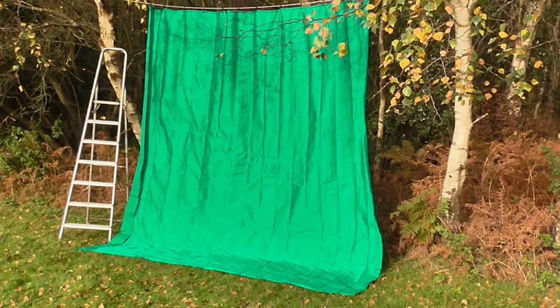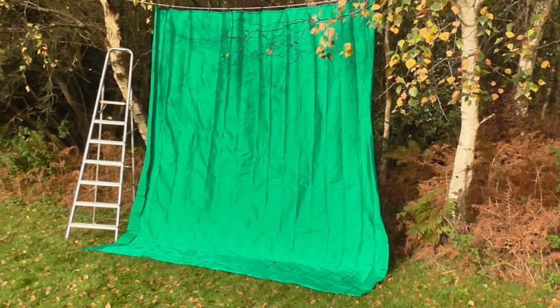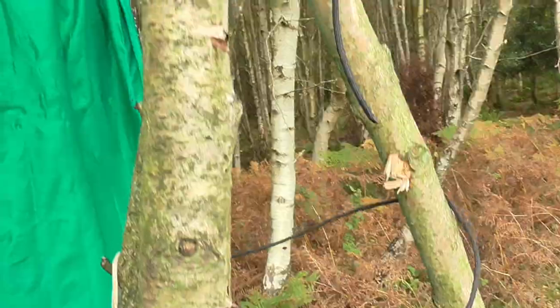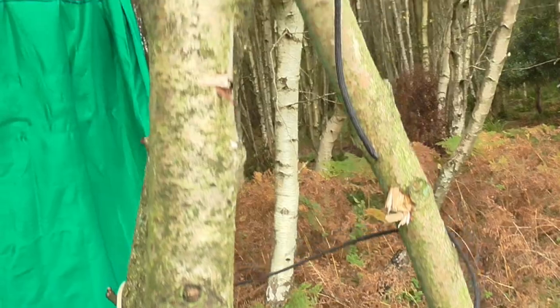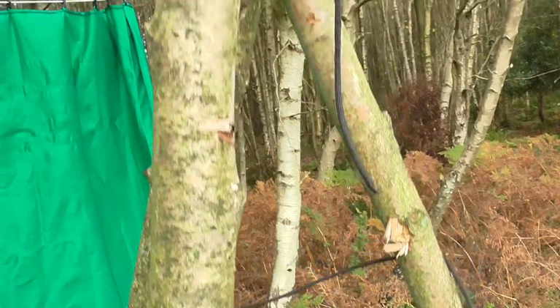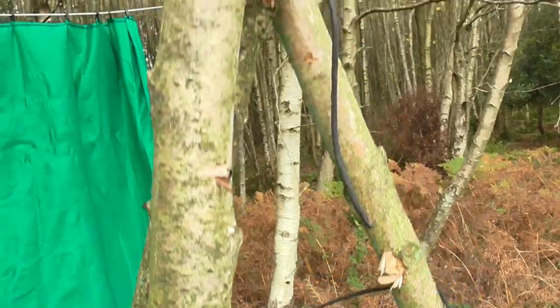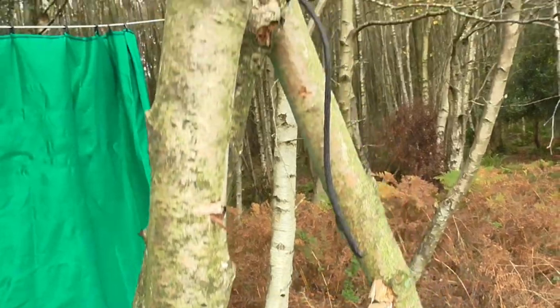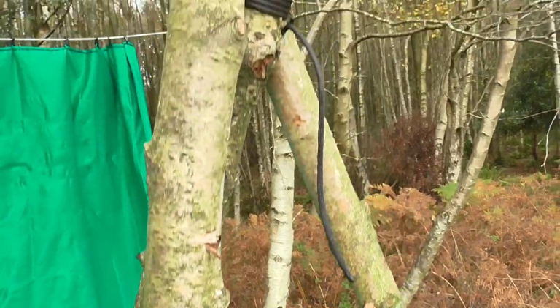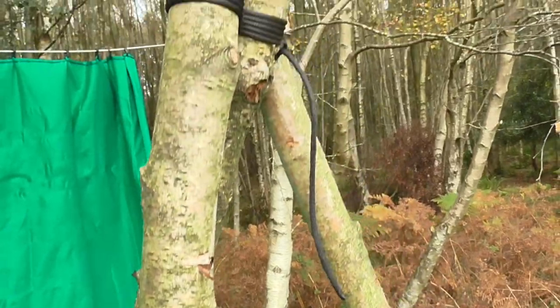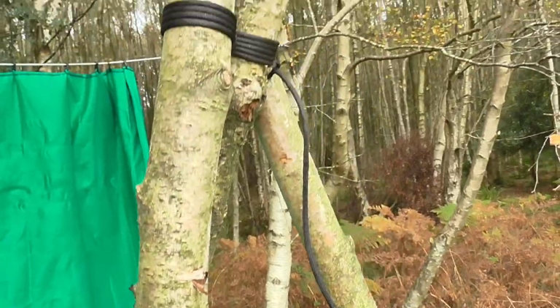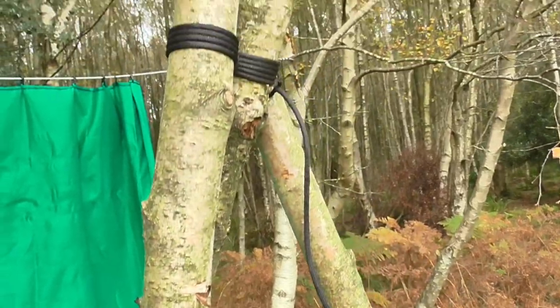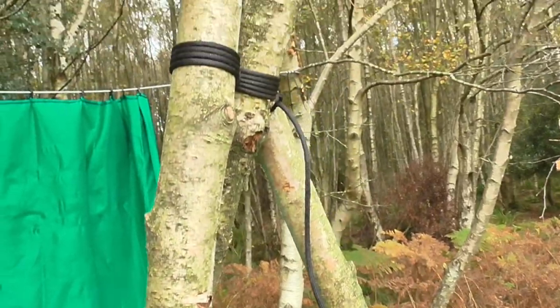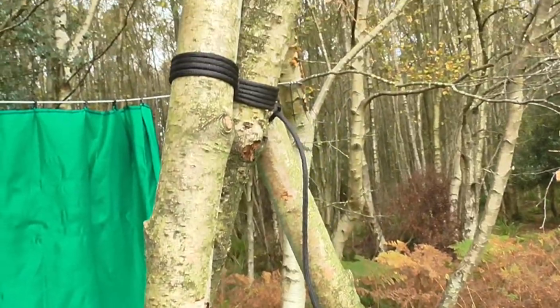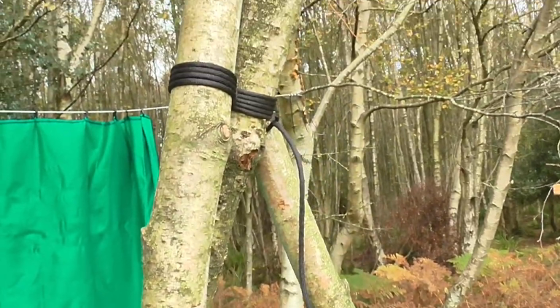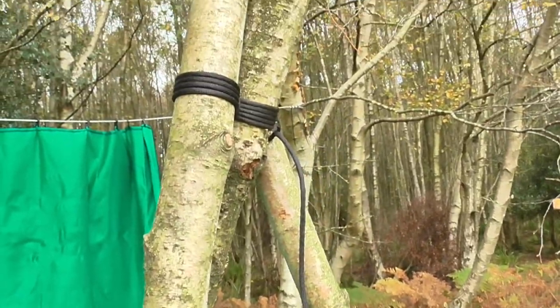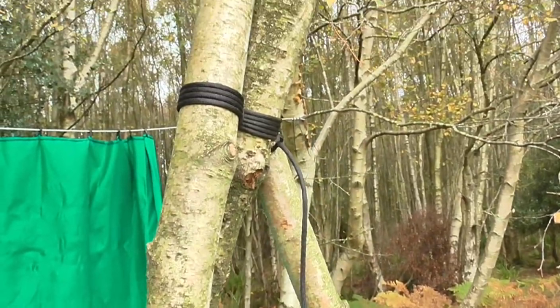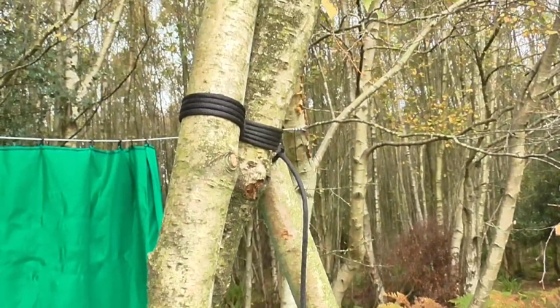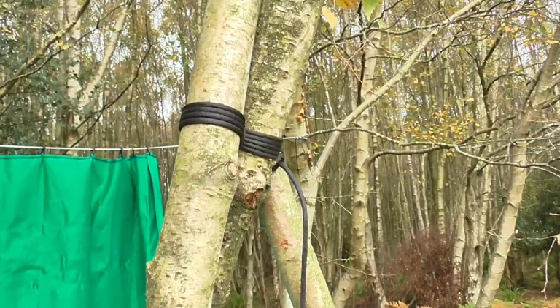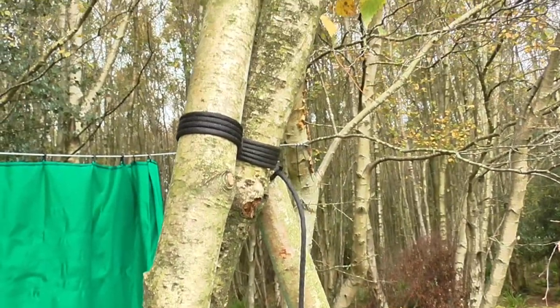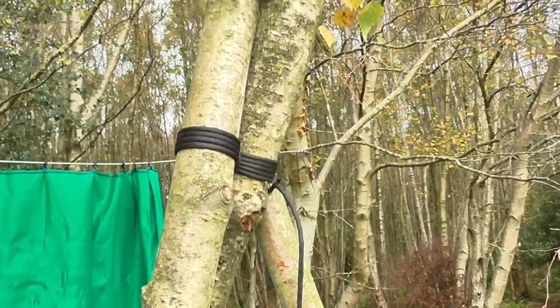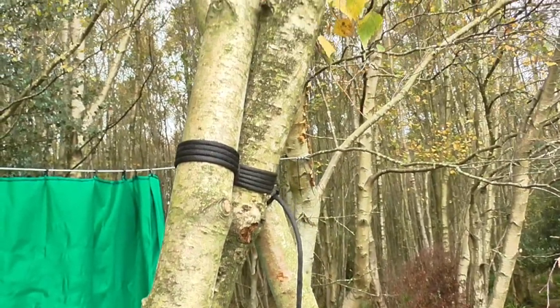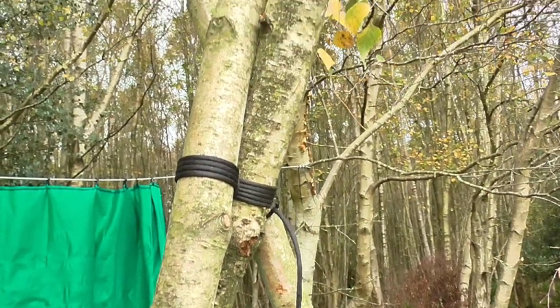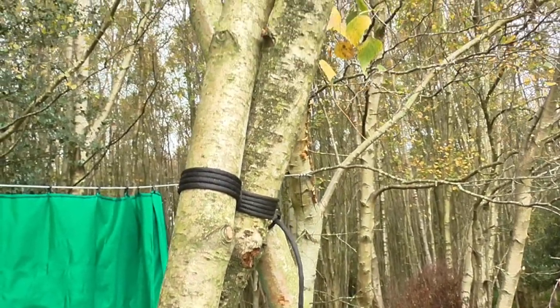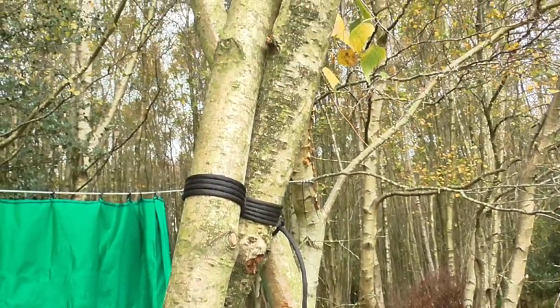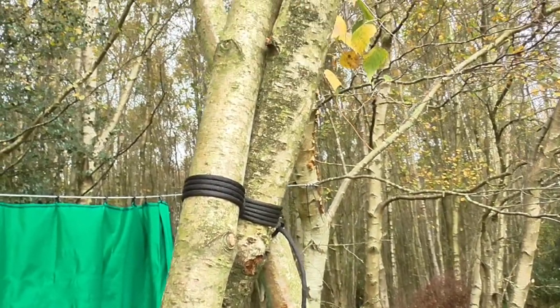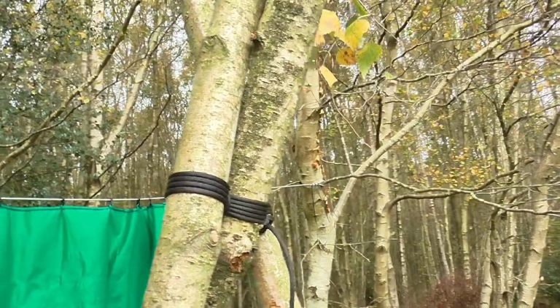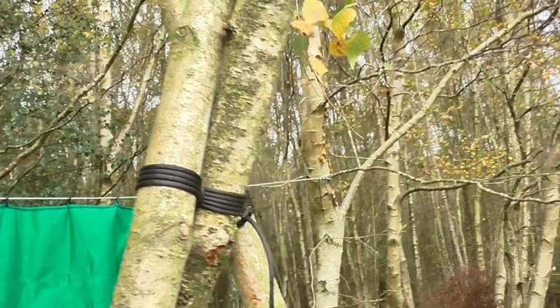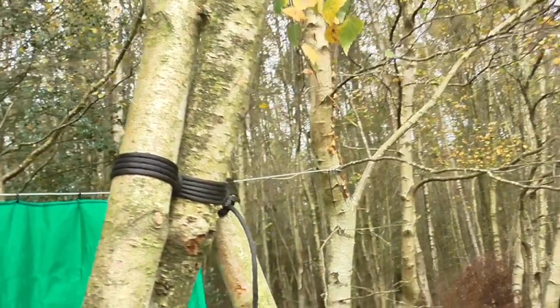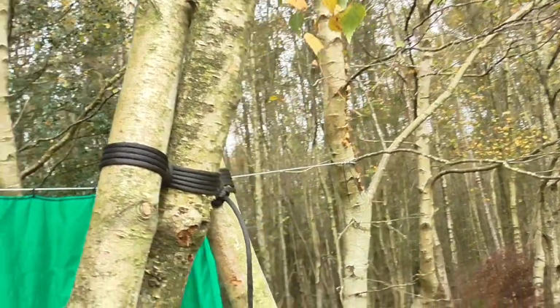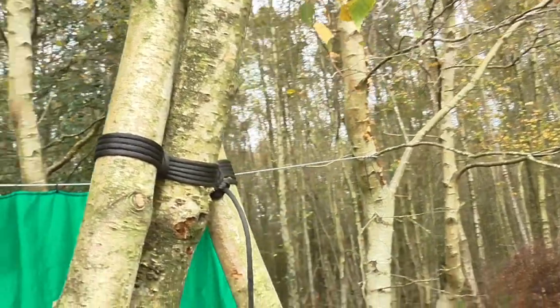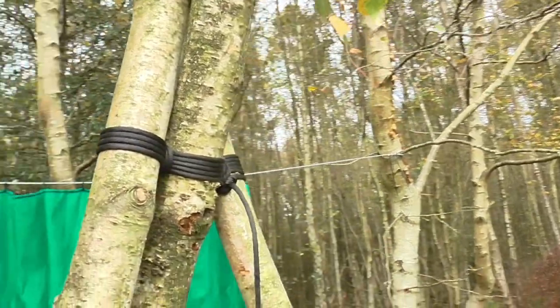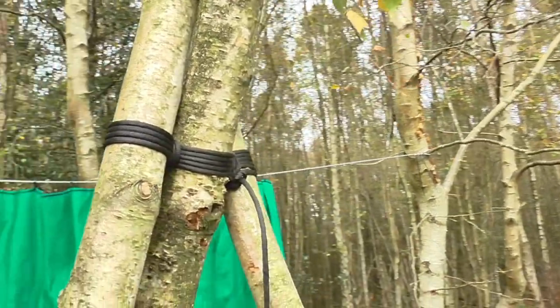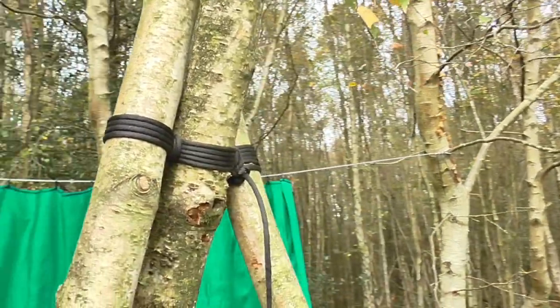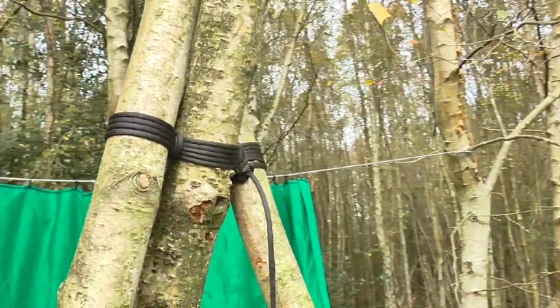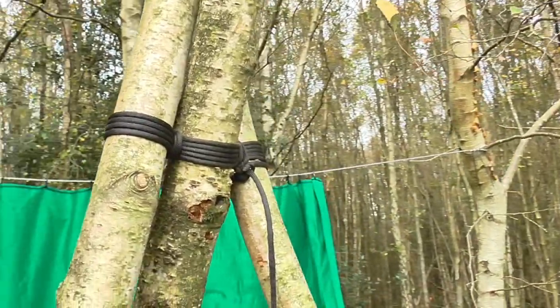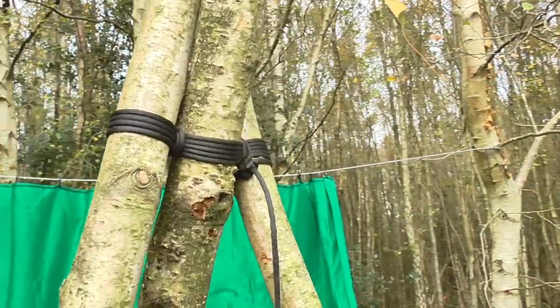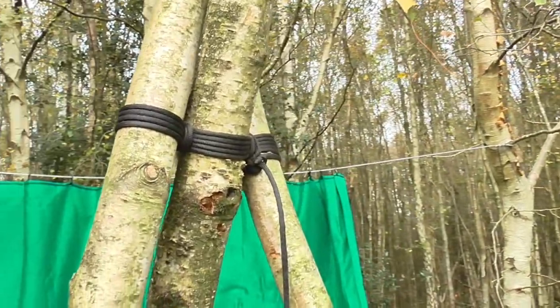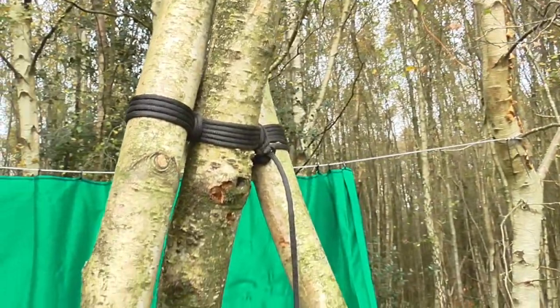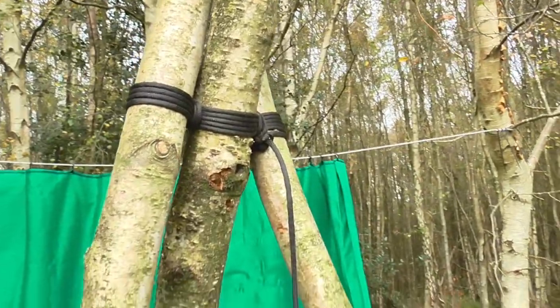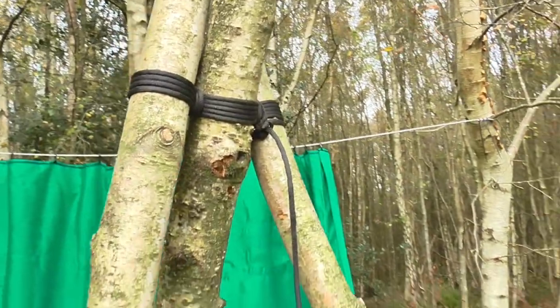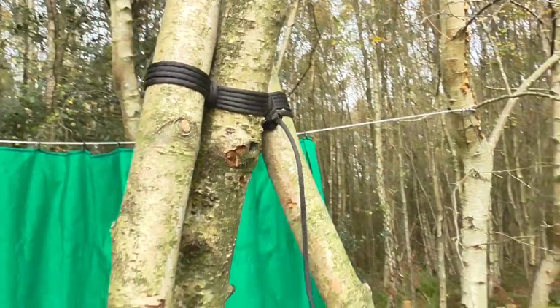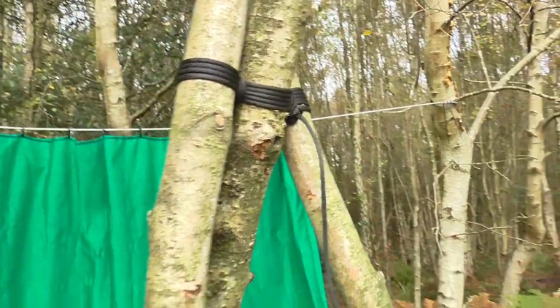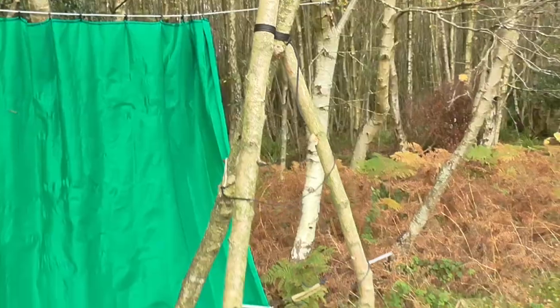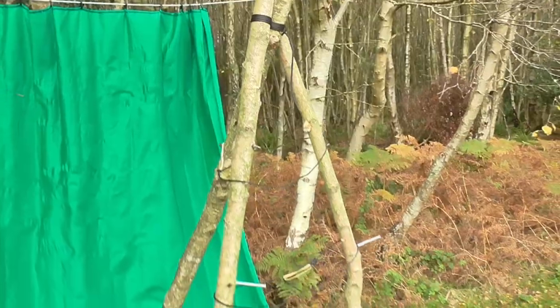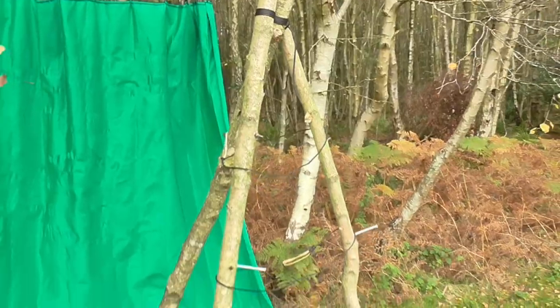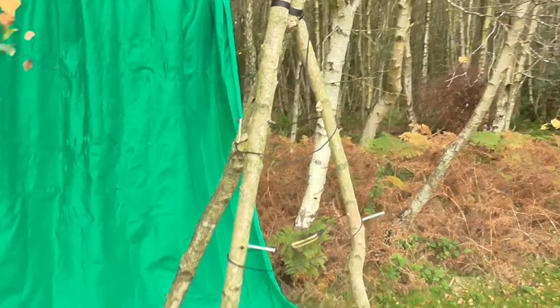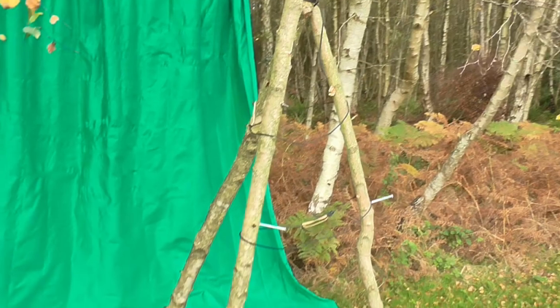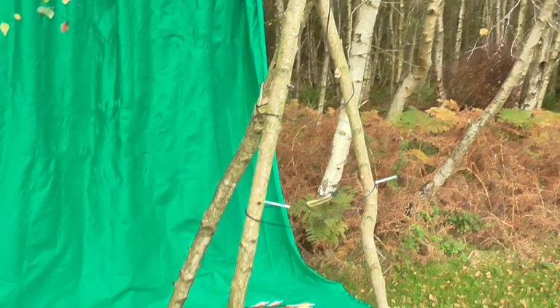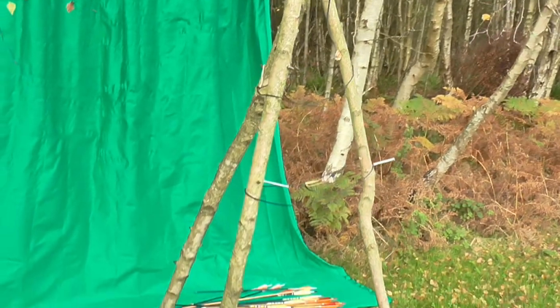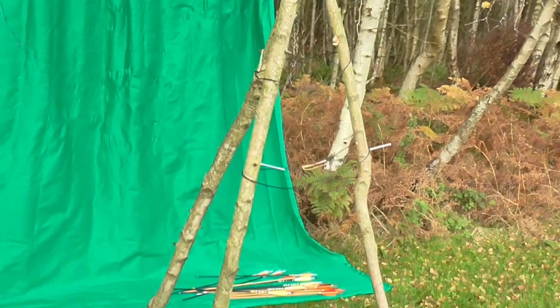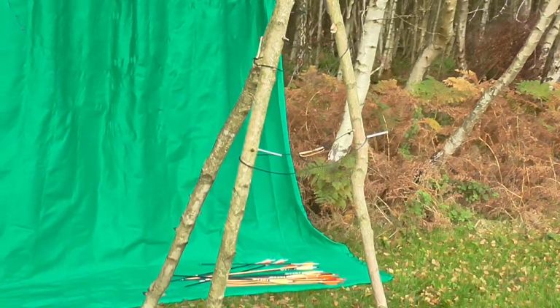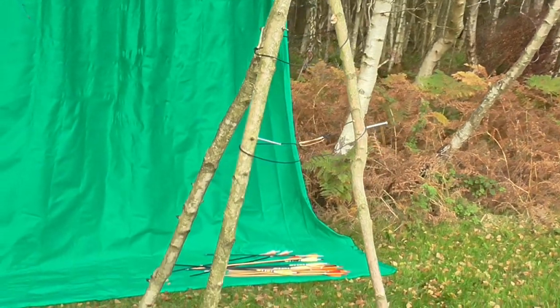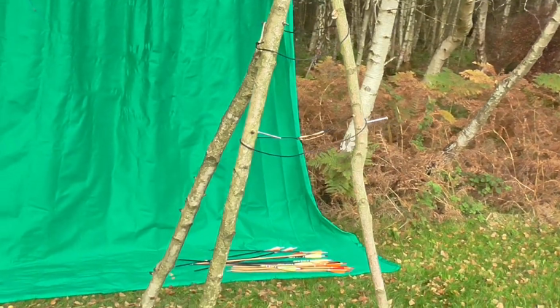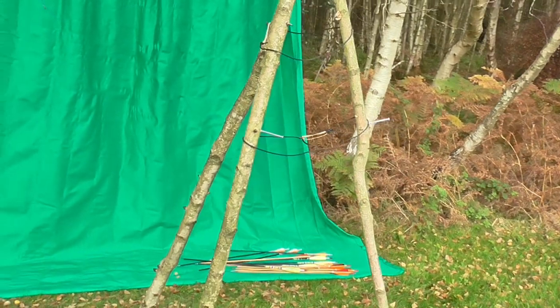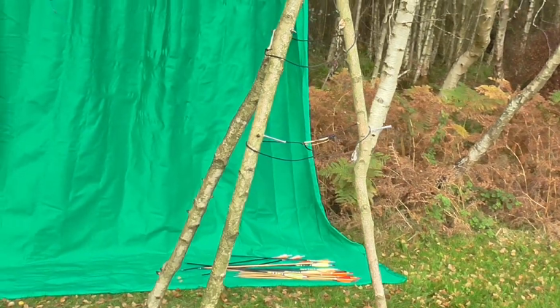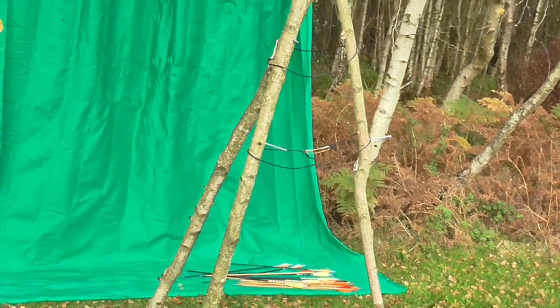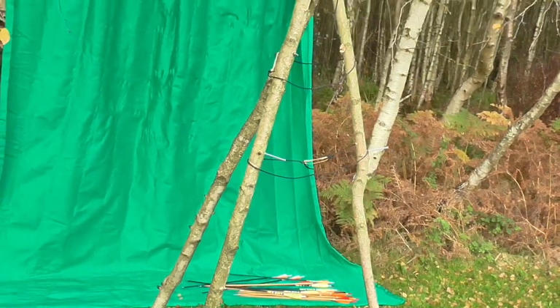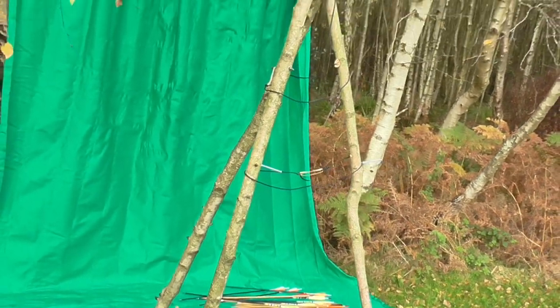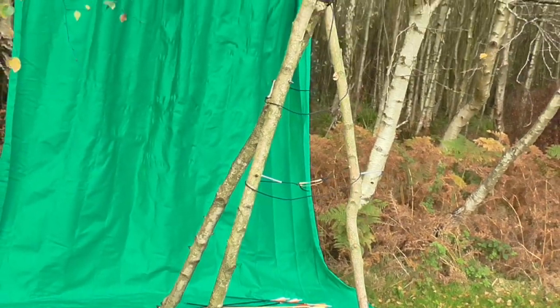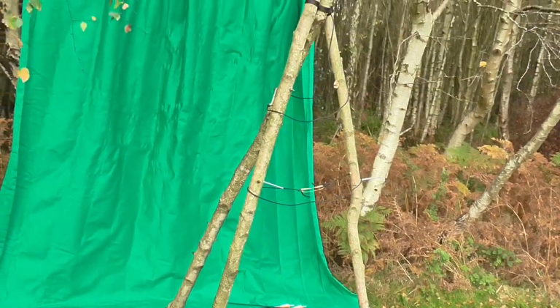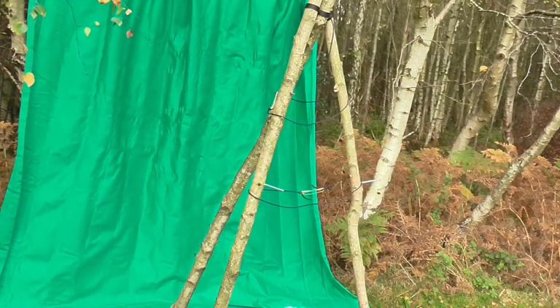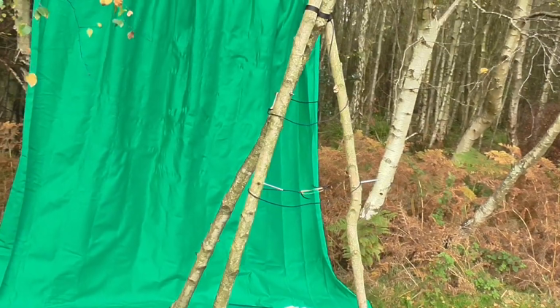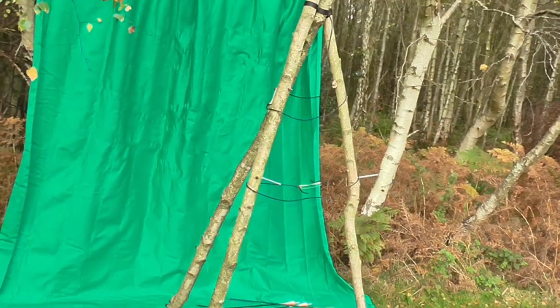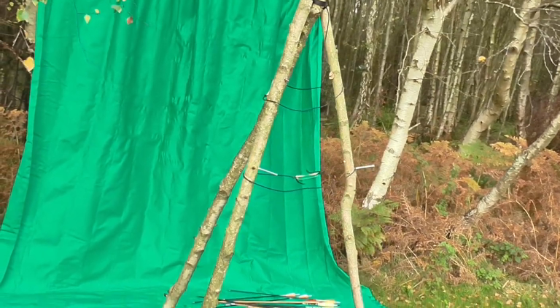I also set up and tested my homemade archery target holder, which is basically a tripod made from three wood poles.